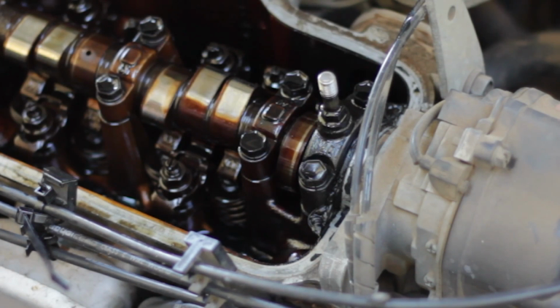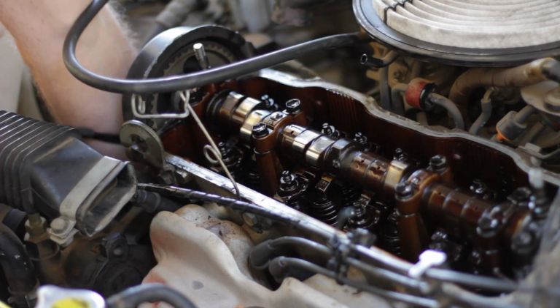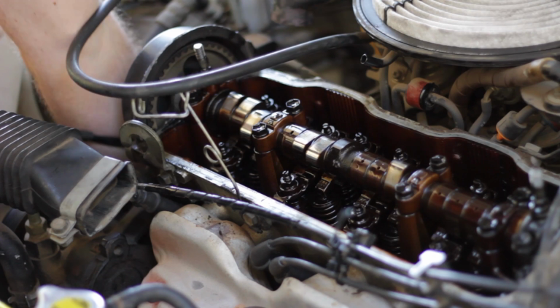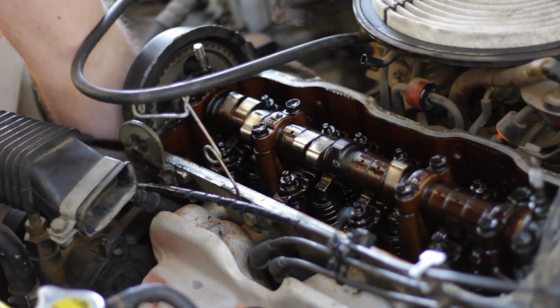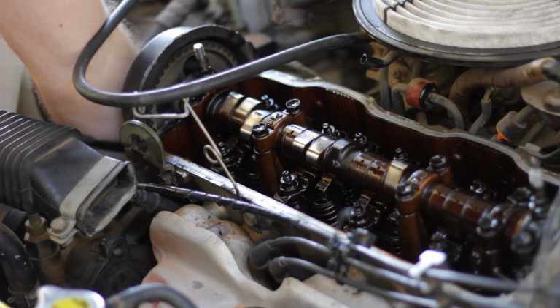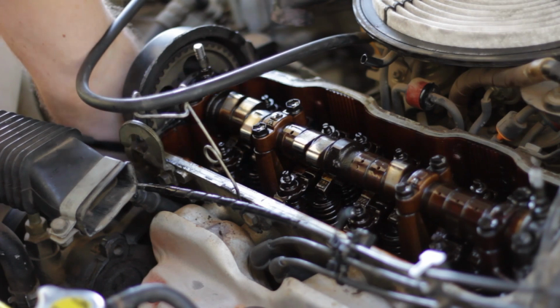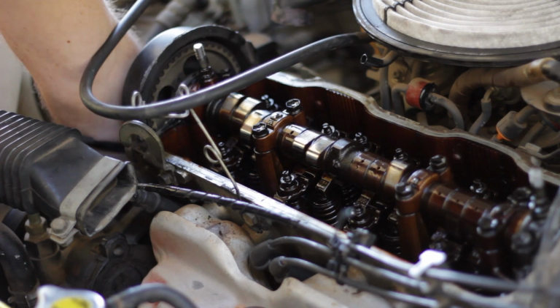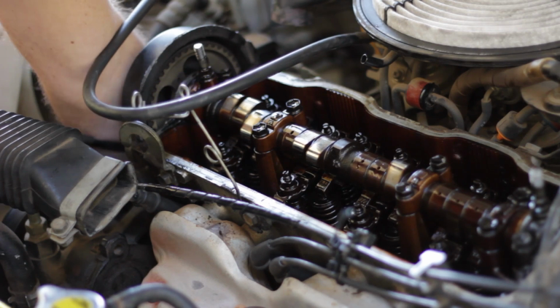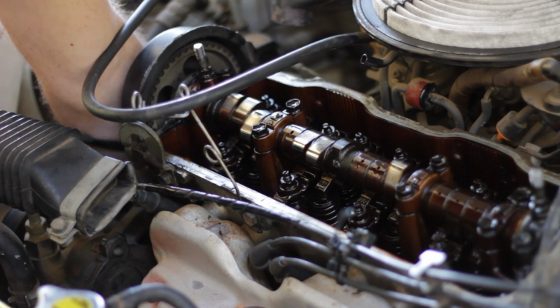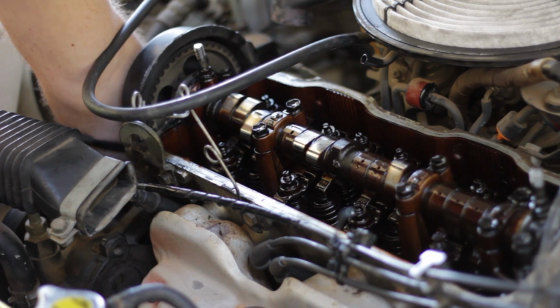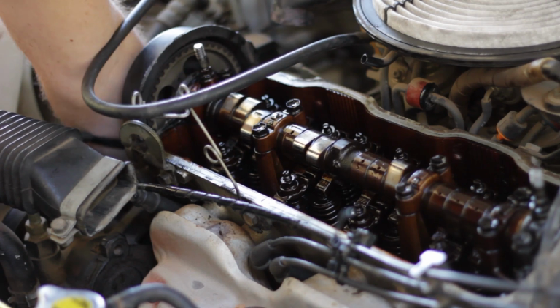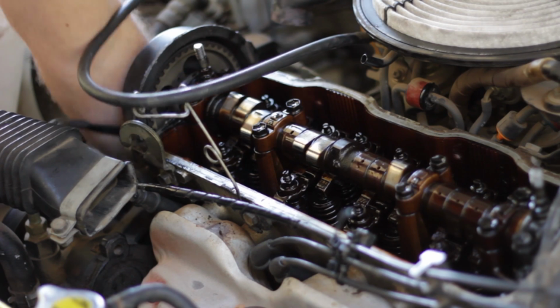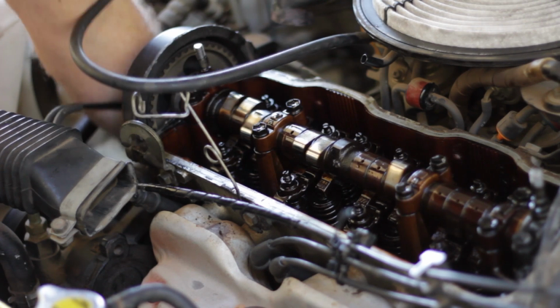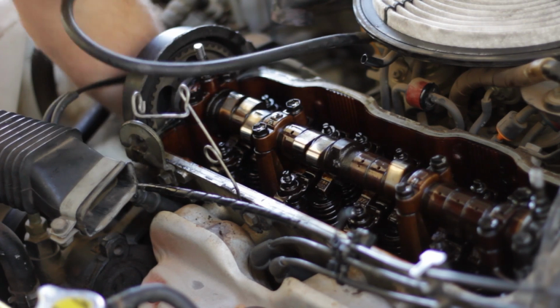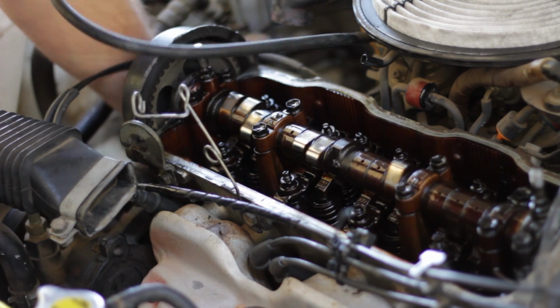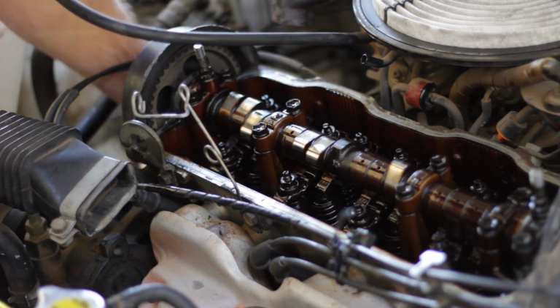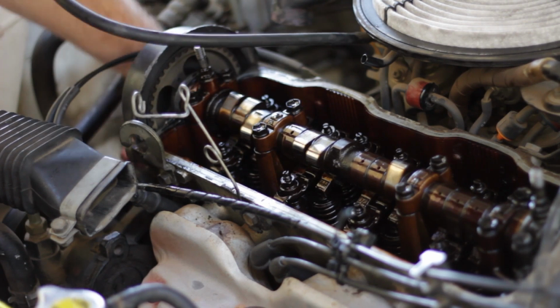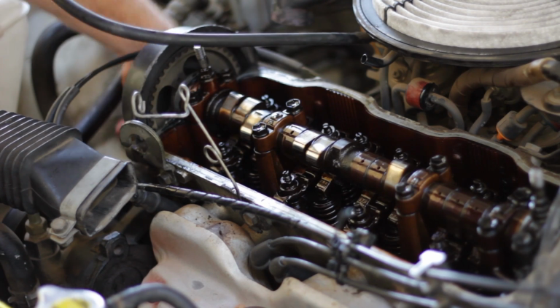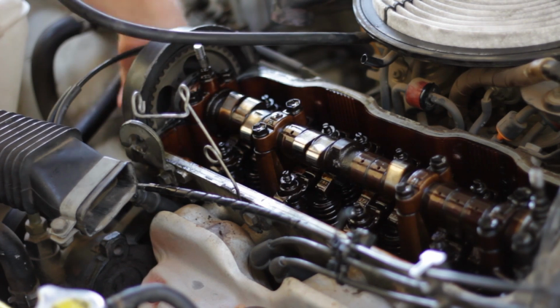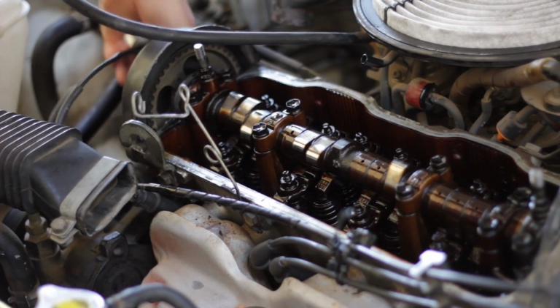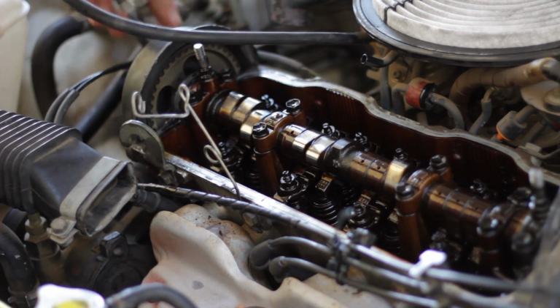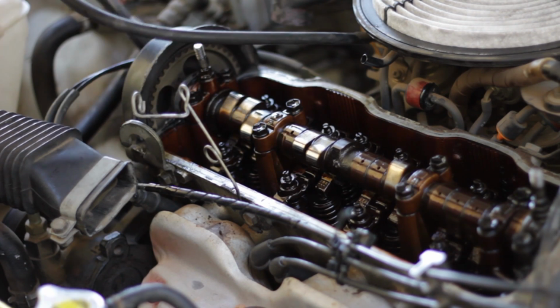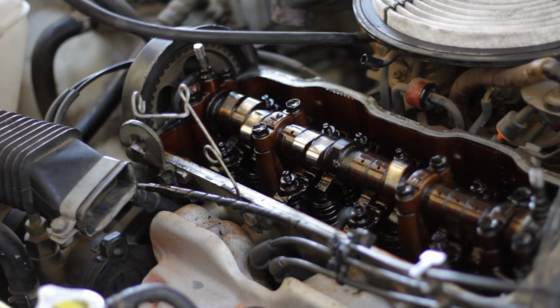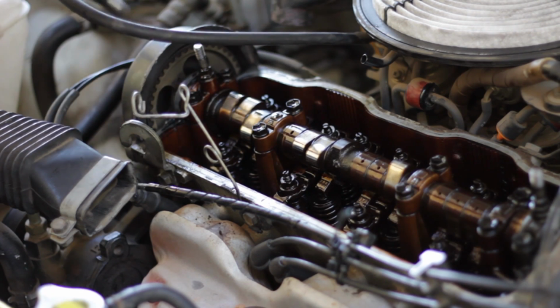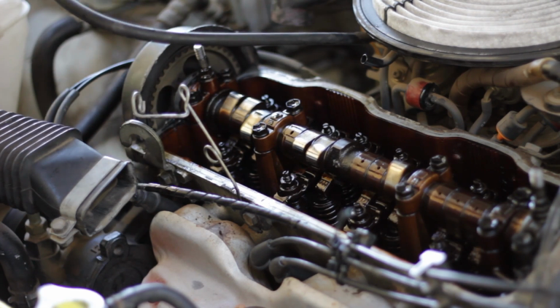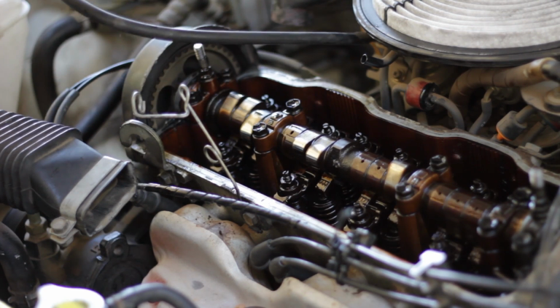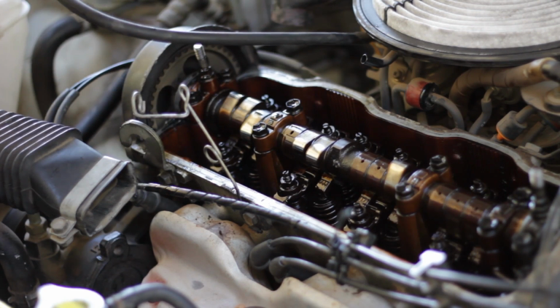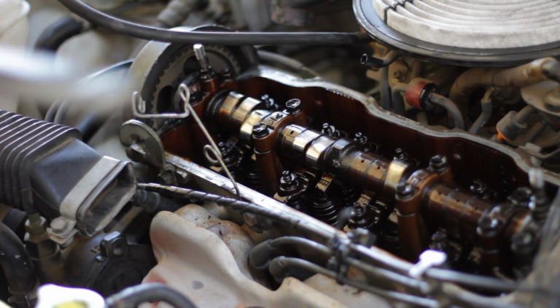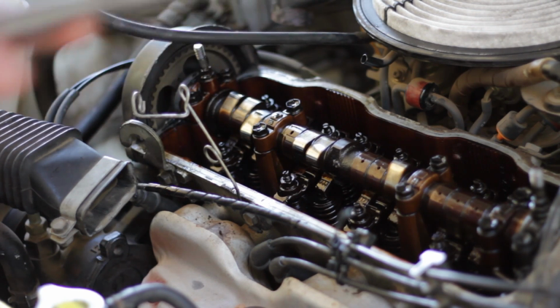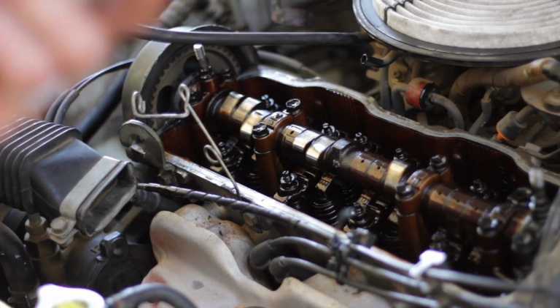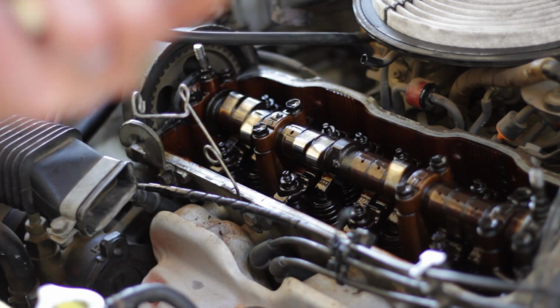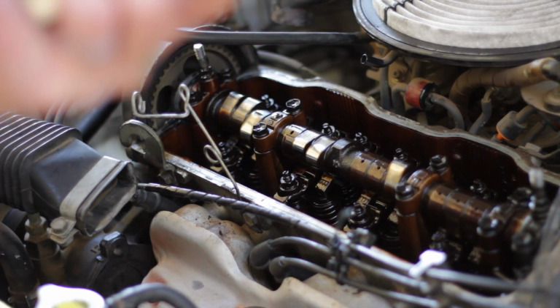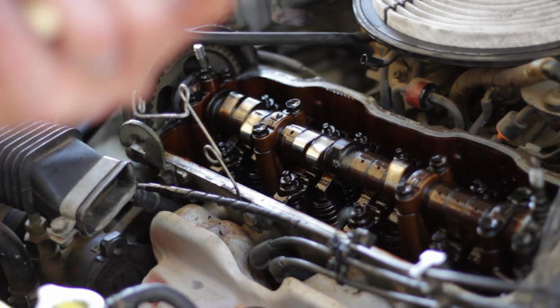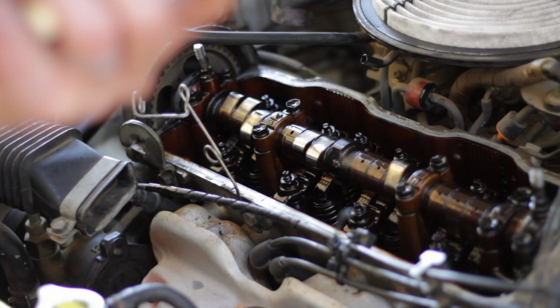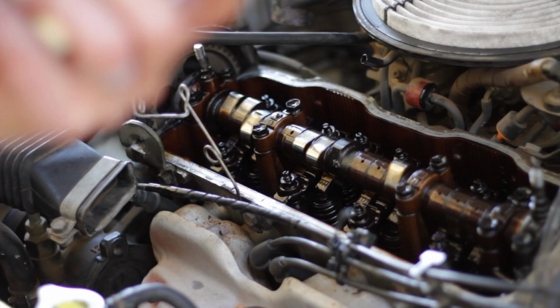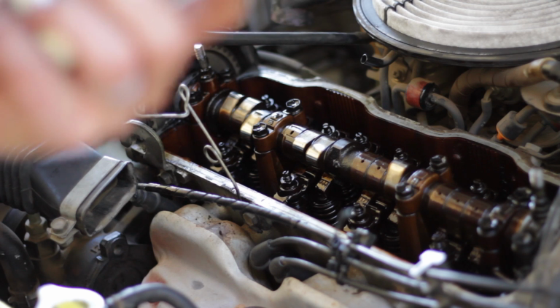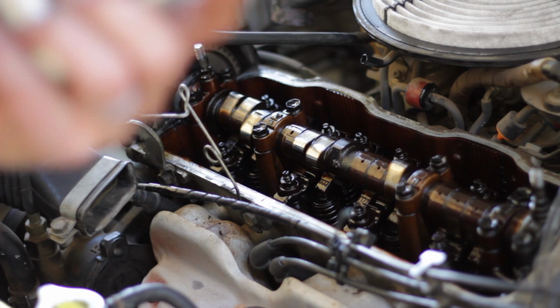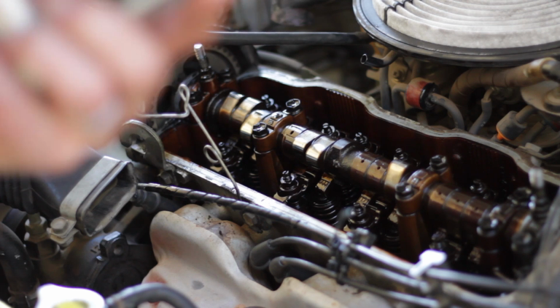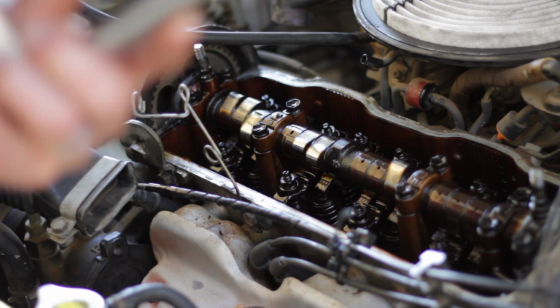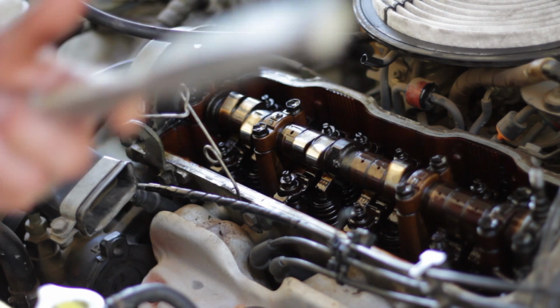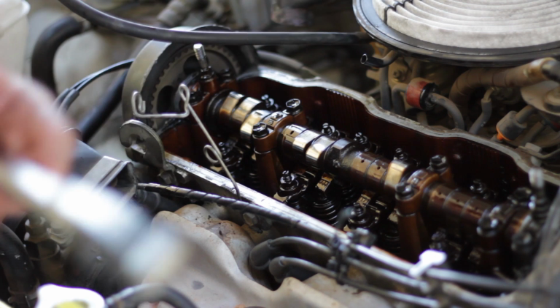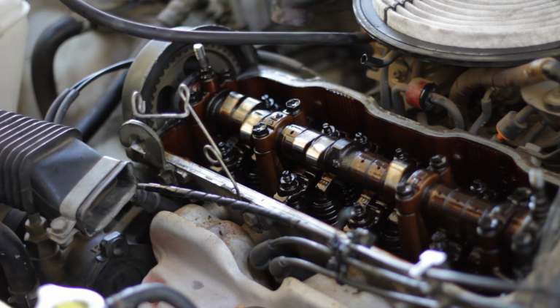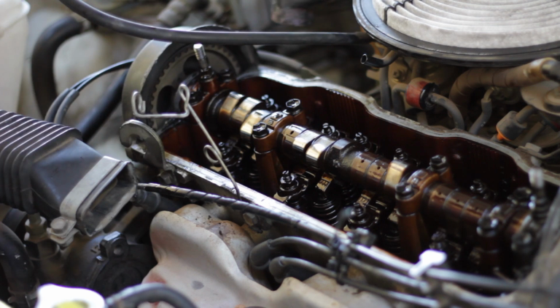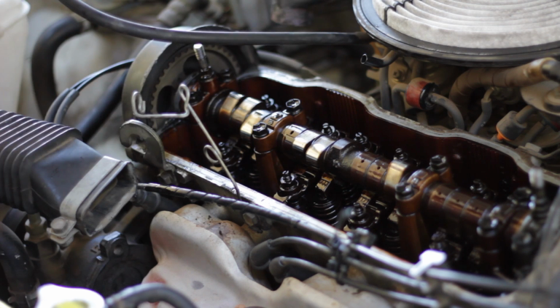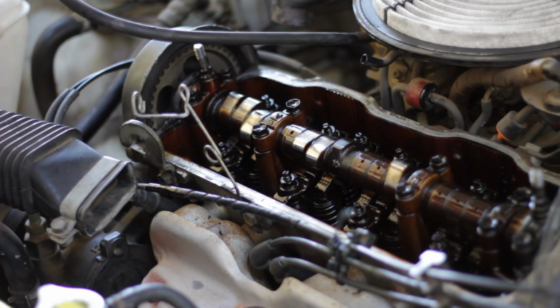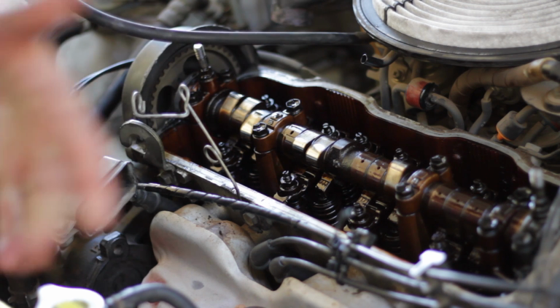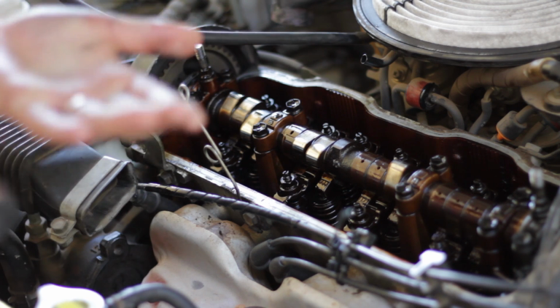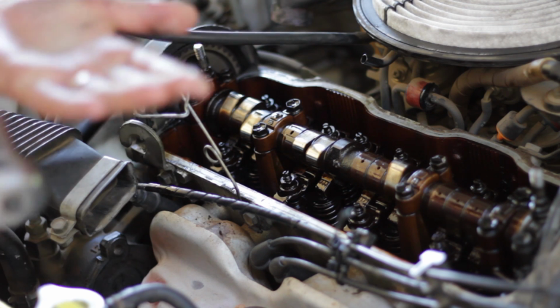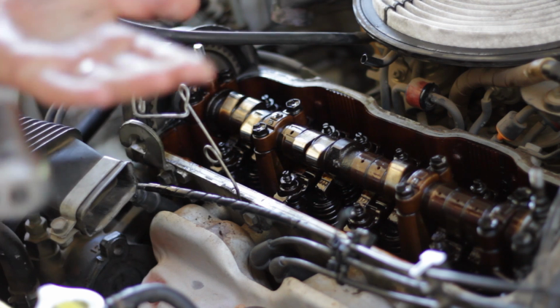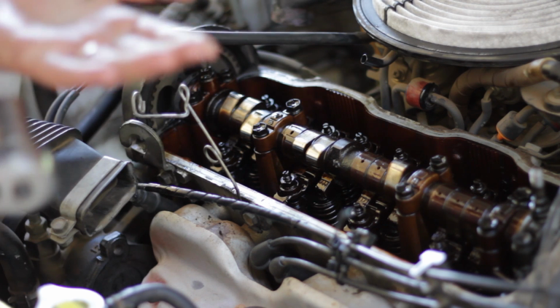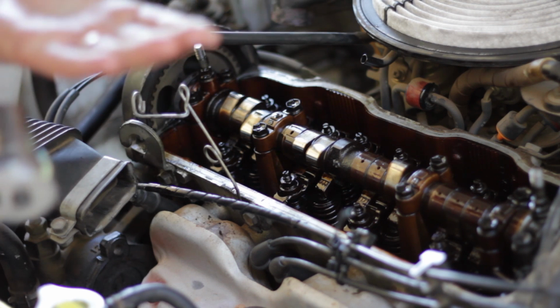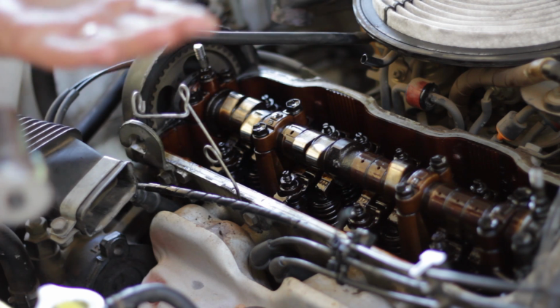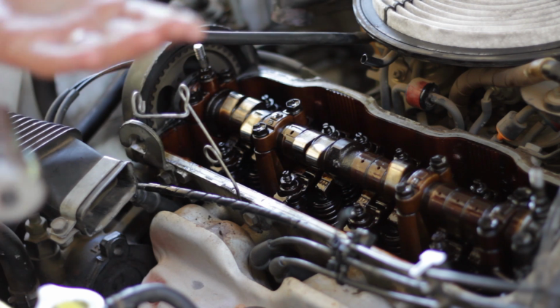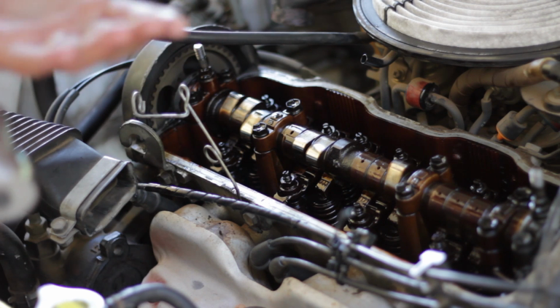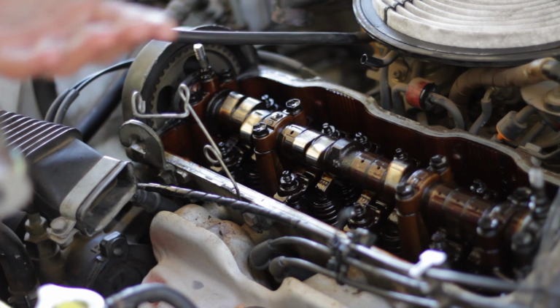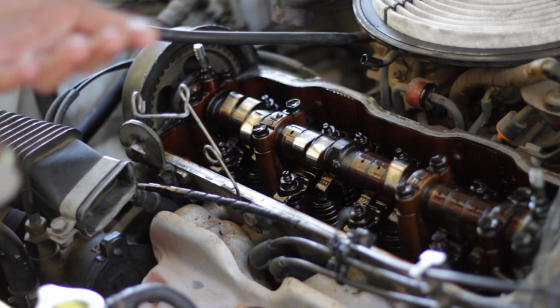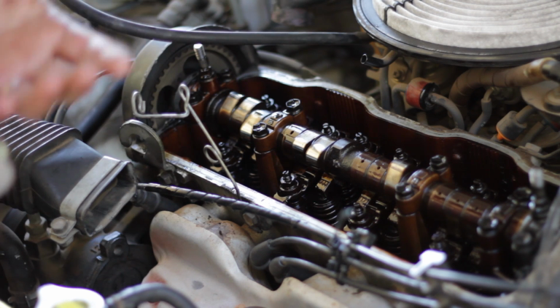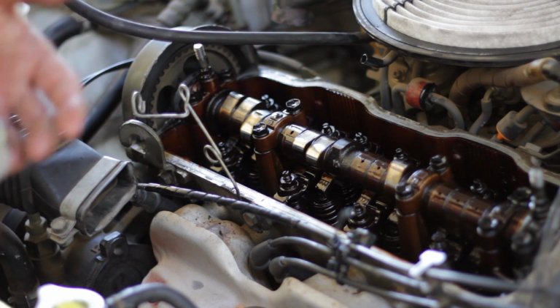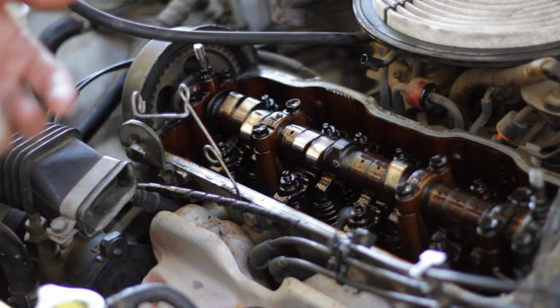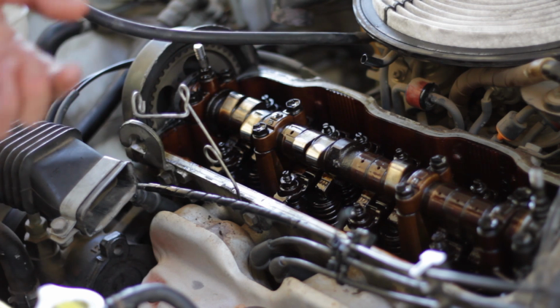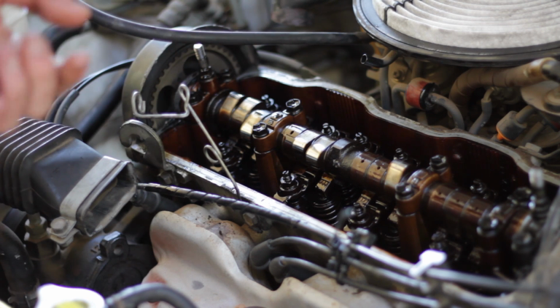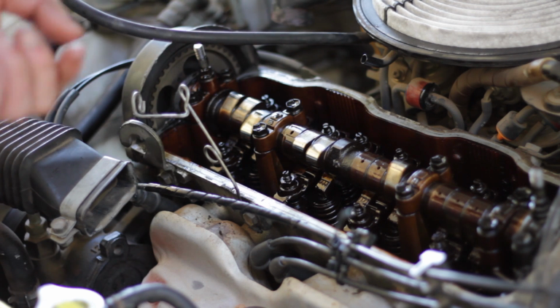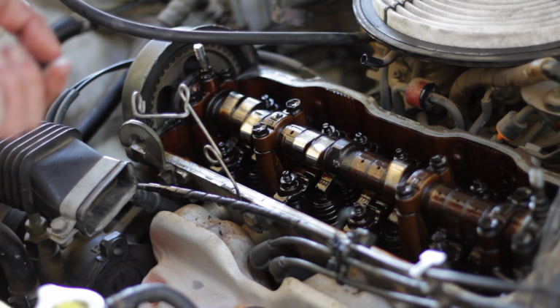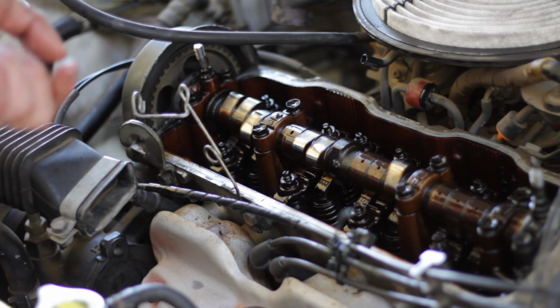Super important: make sure you remove the ratchet and socket from the crank pulley. Otherwise you're going to kill something when you start the engine.